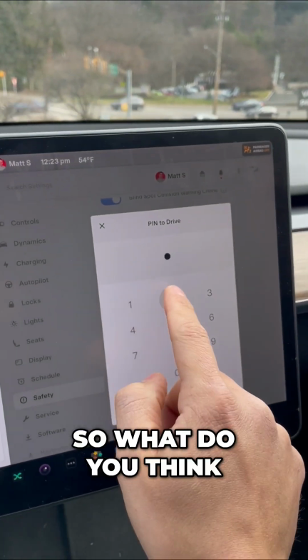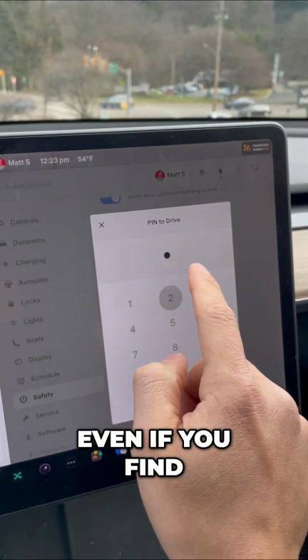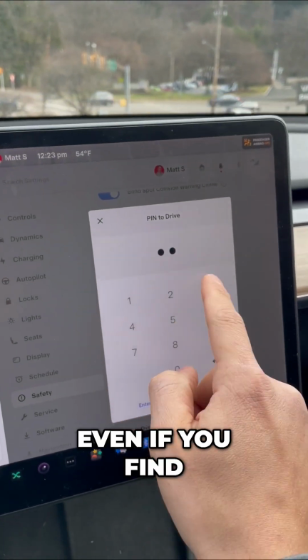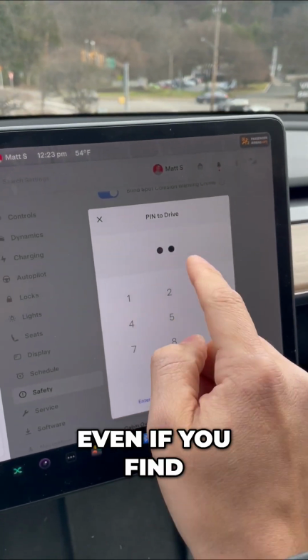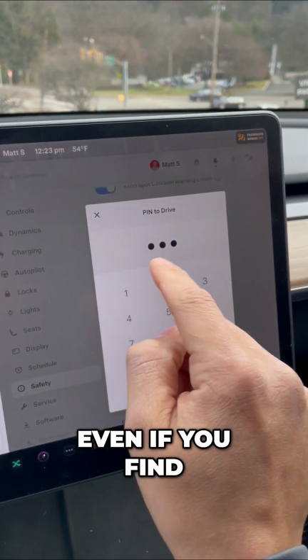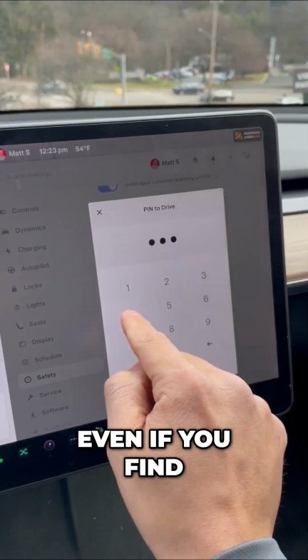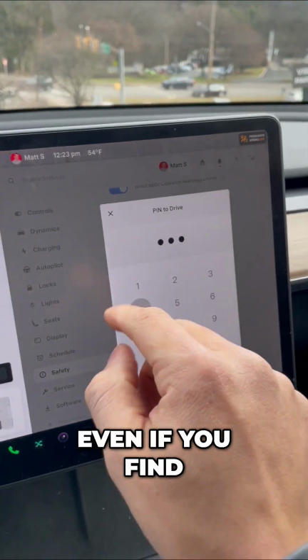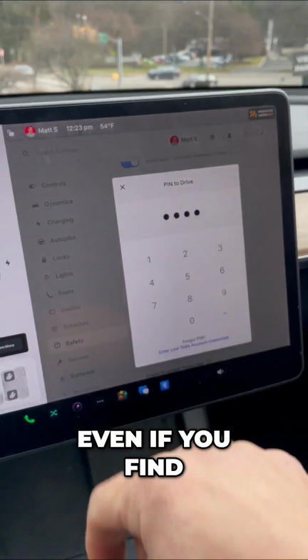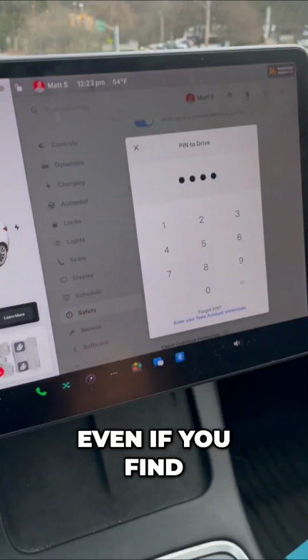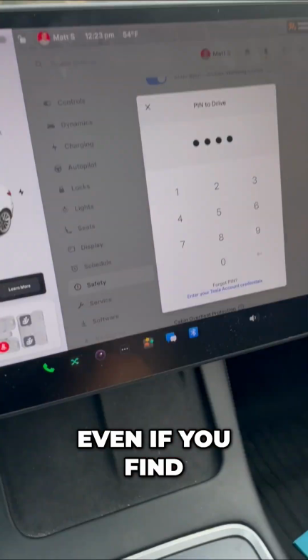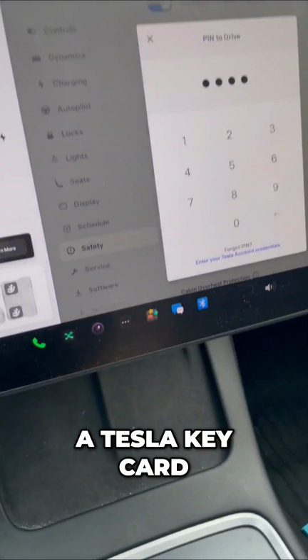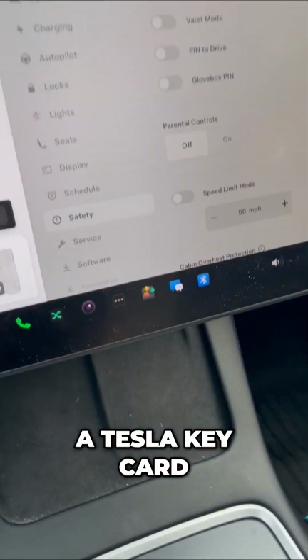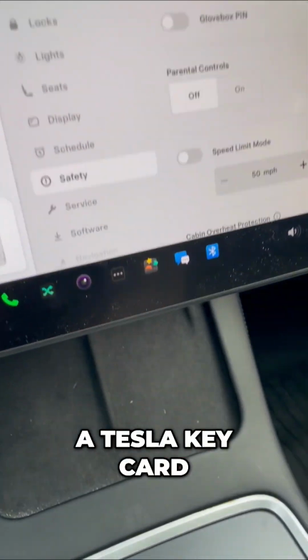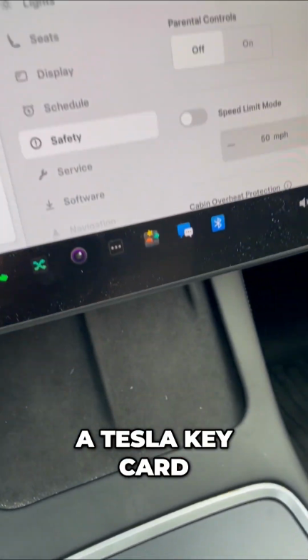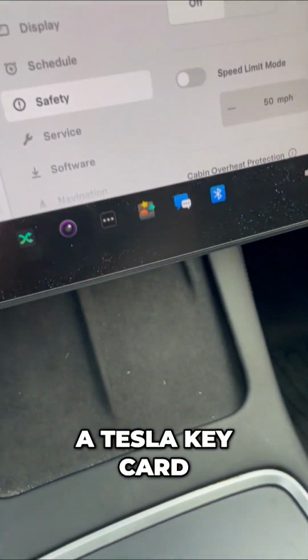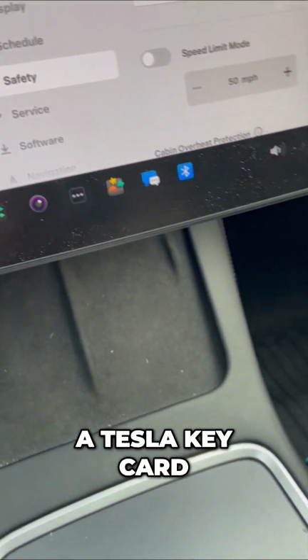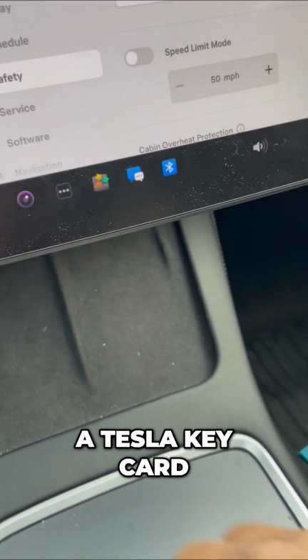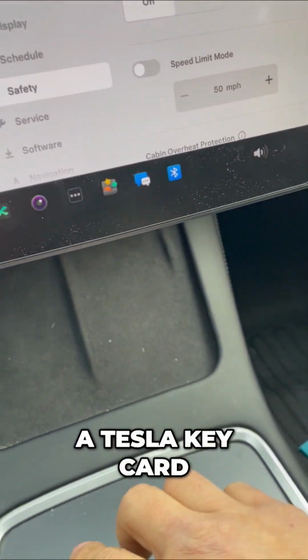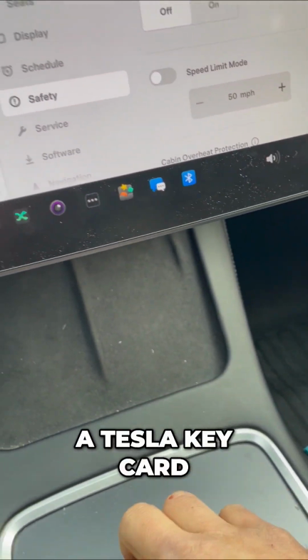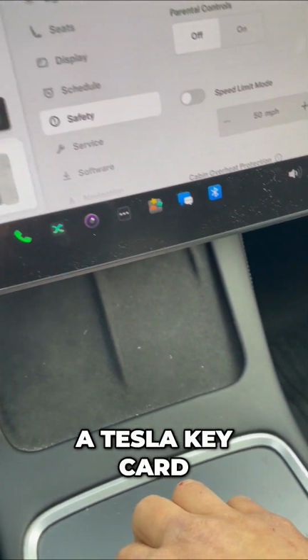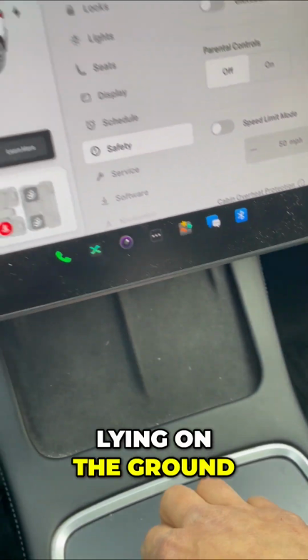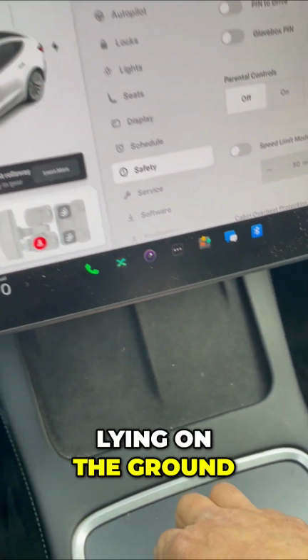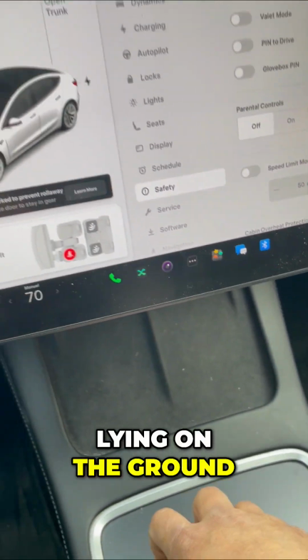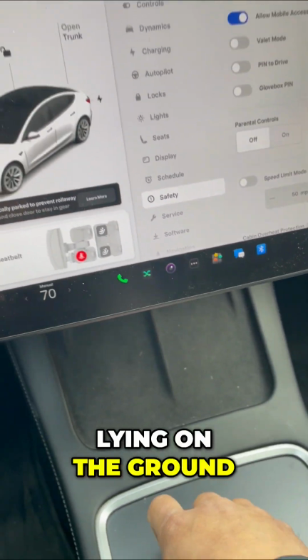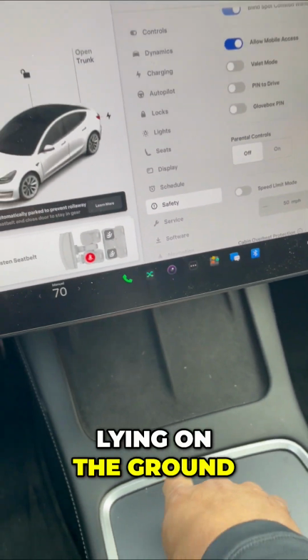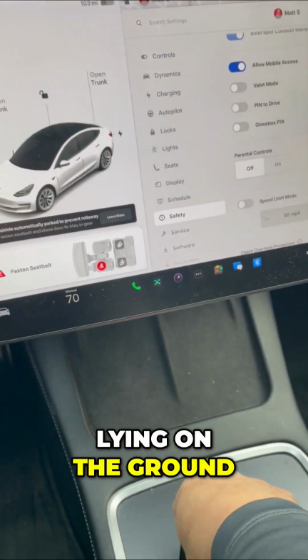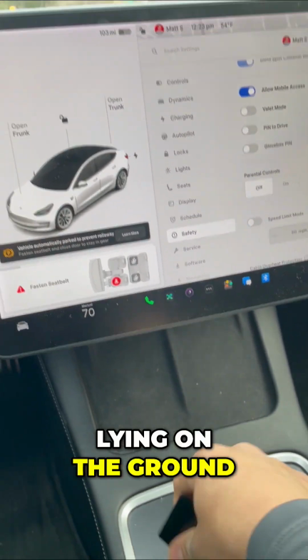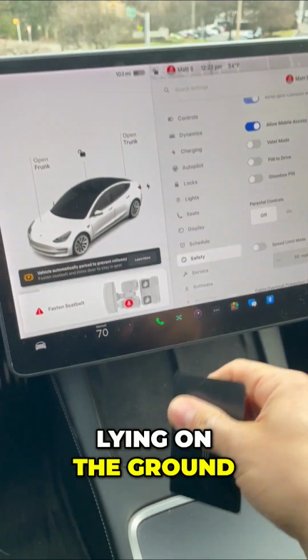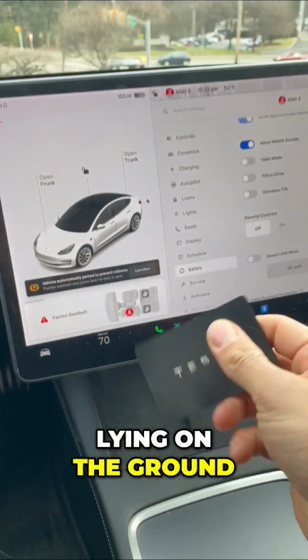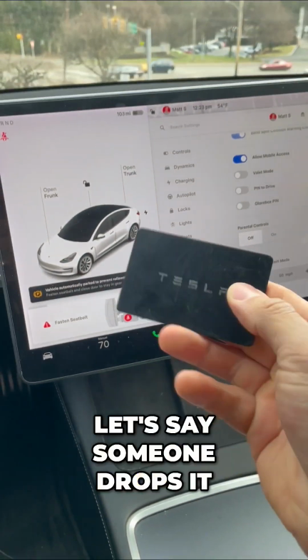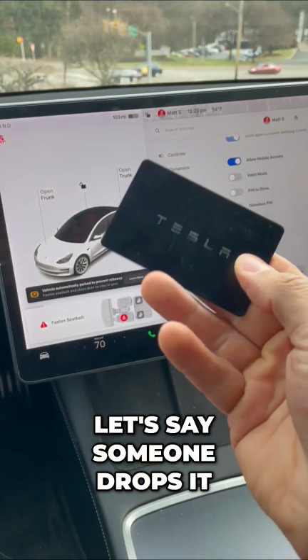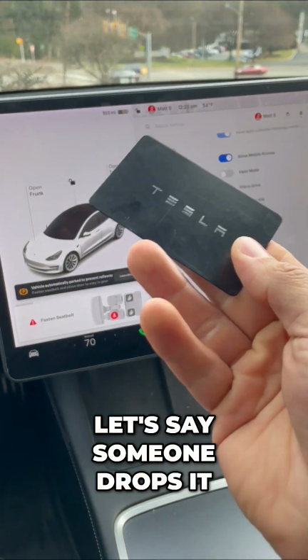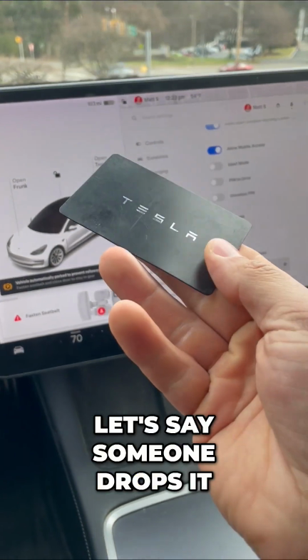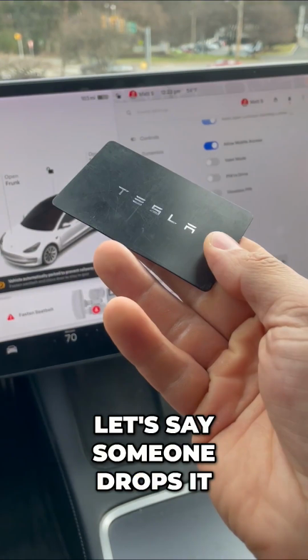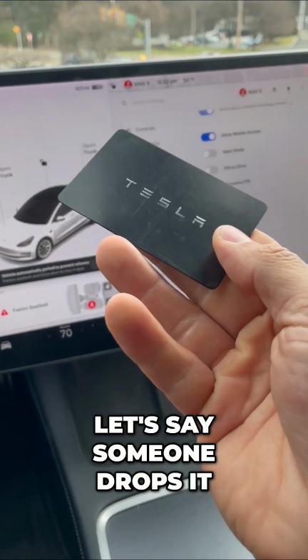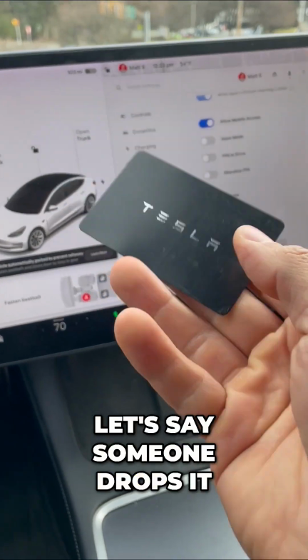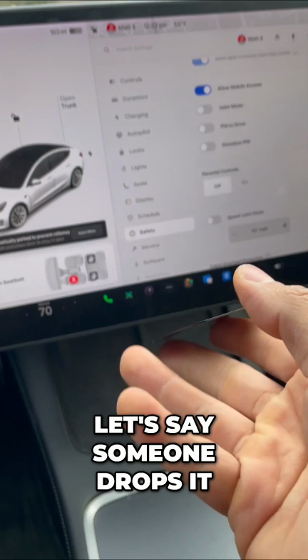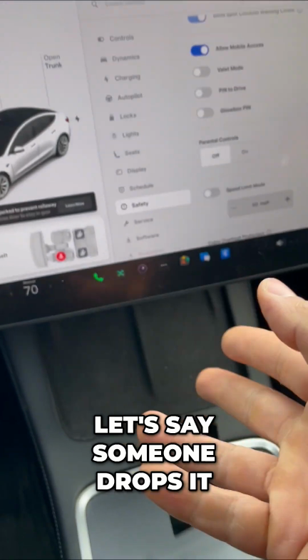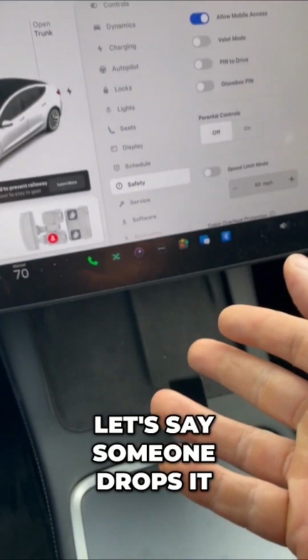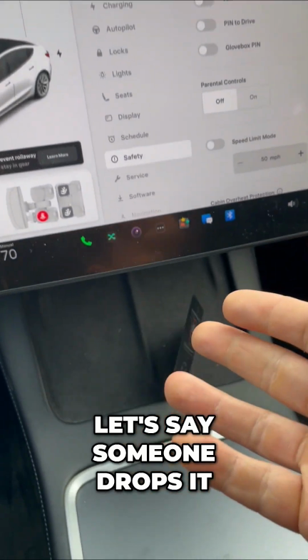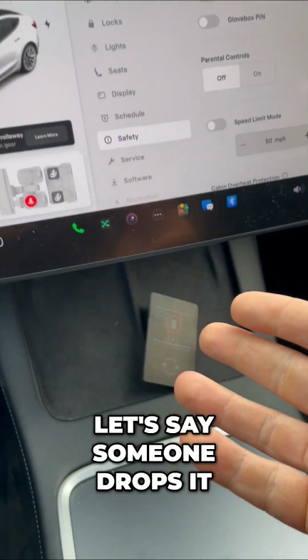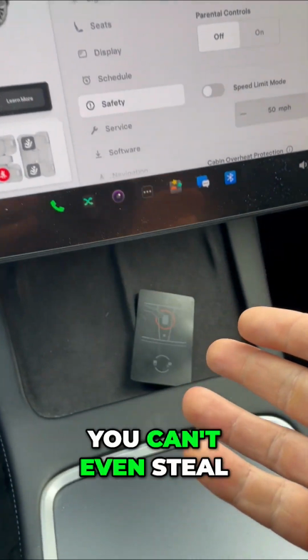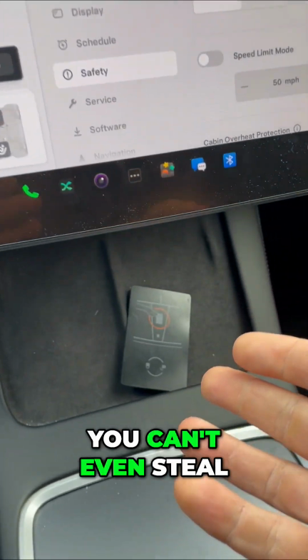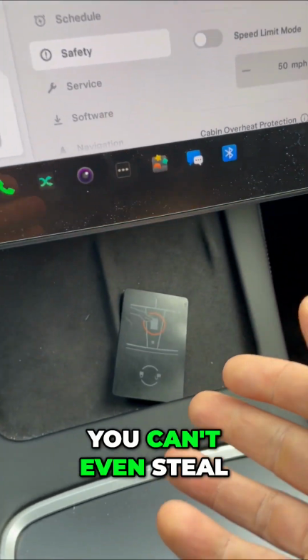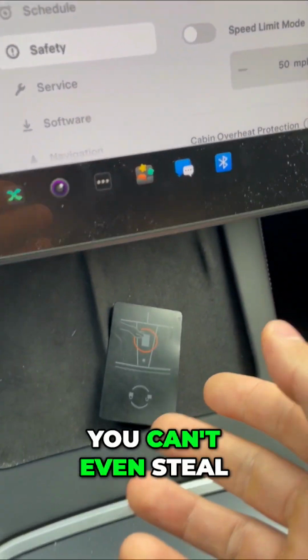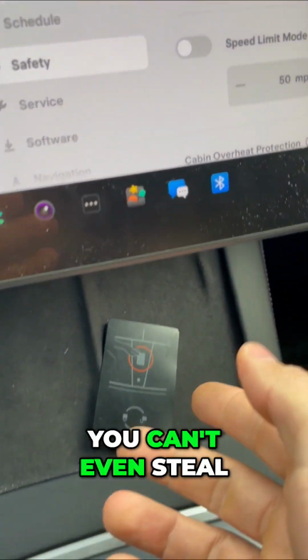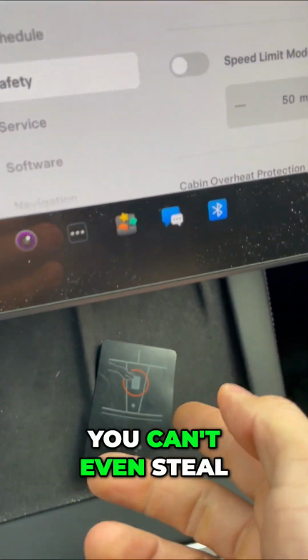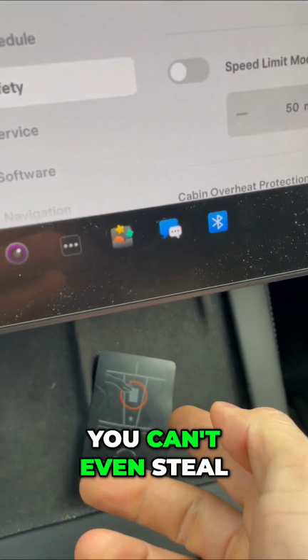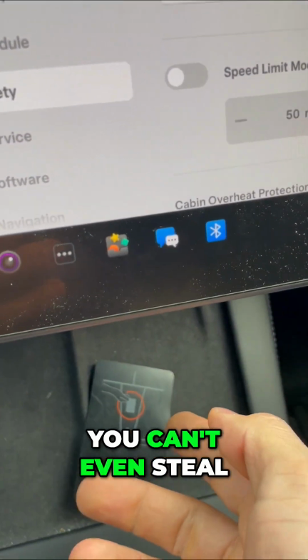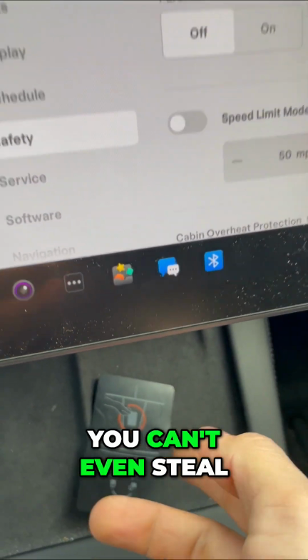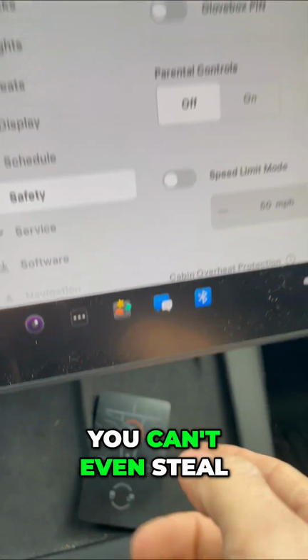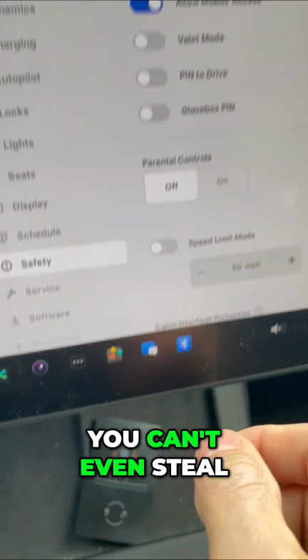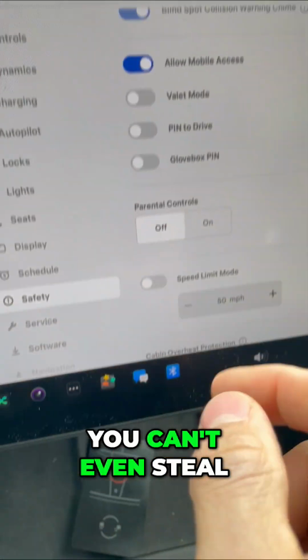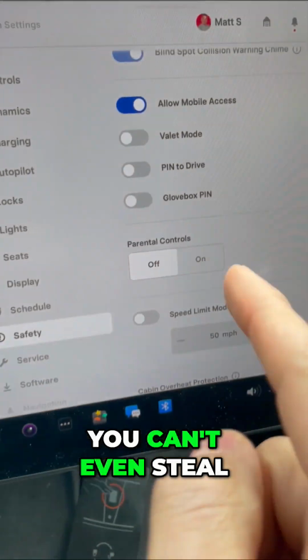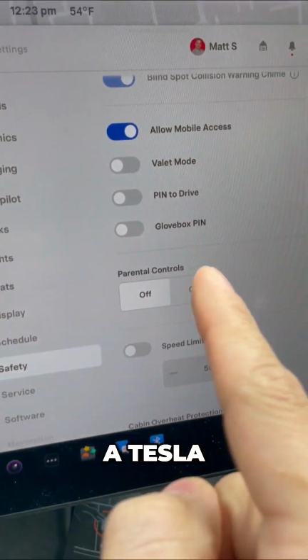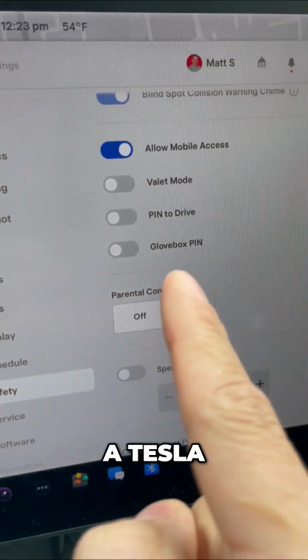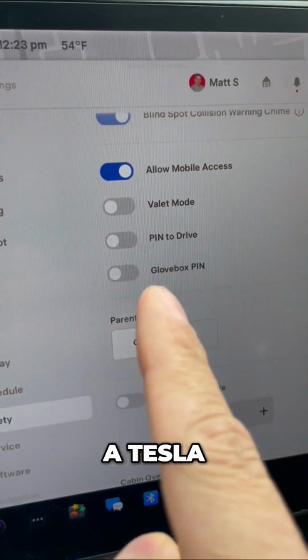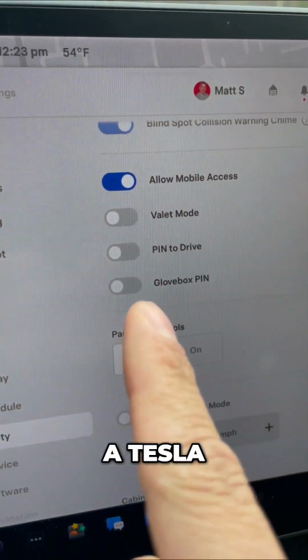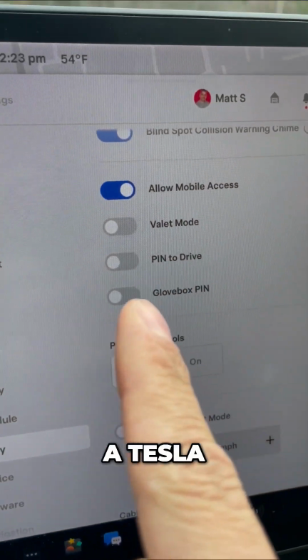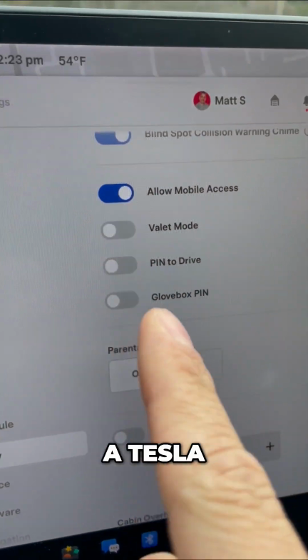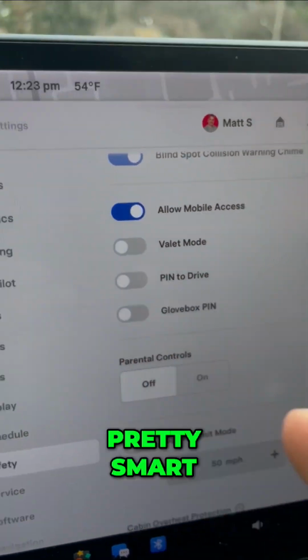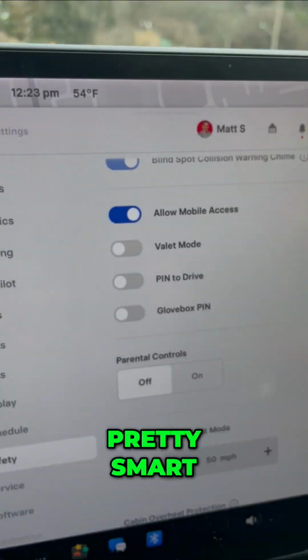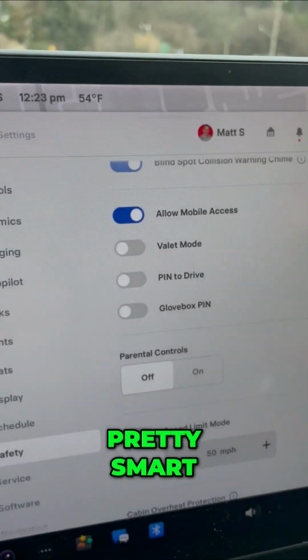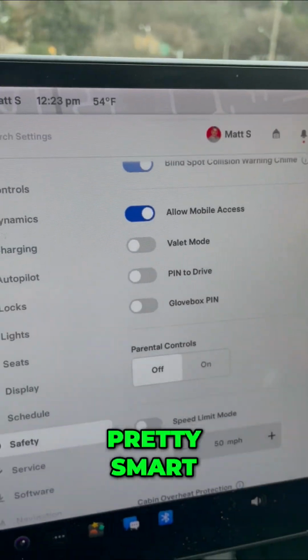So what do you think? Even if you find a Tesla key card lying on the ground — let's say someone drops it — you can't even steal a Tesla. Pretty smart.